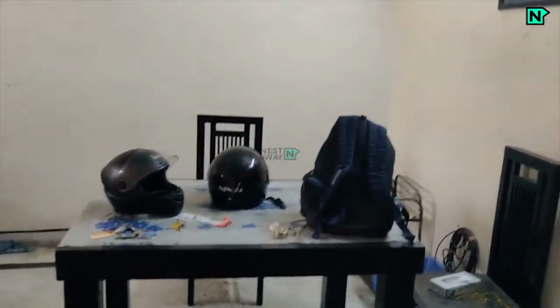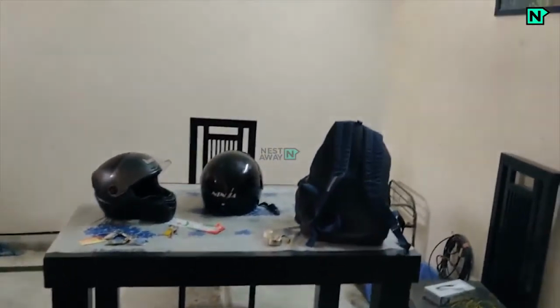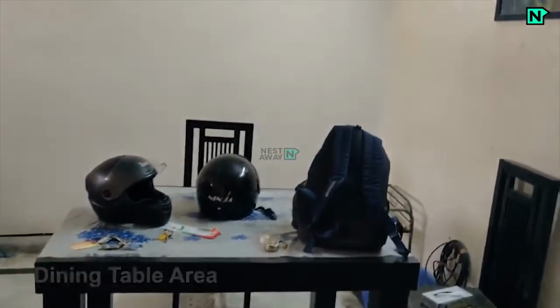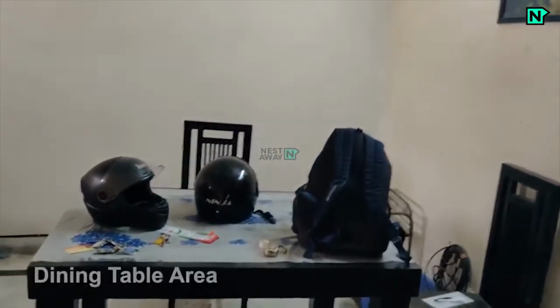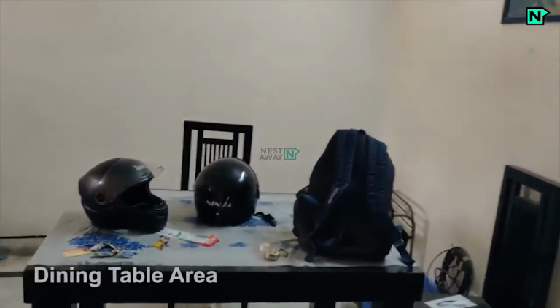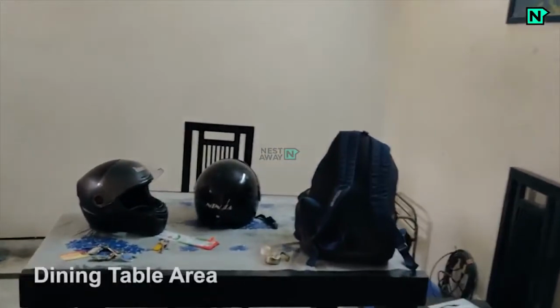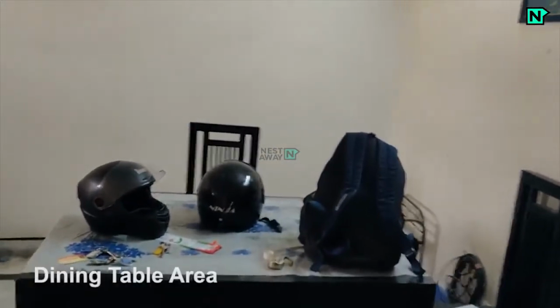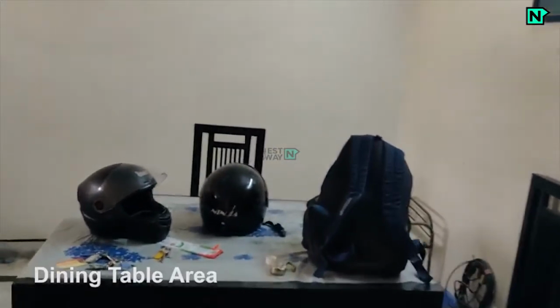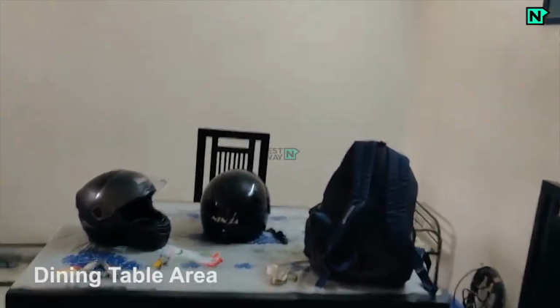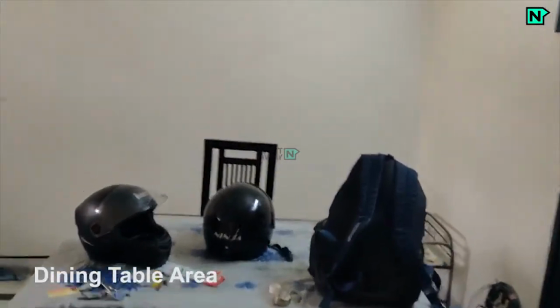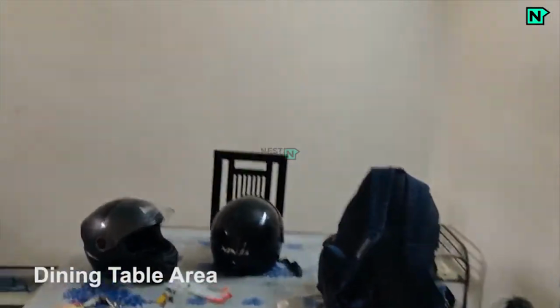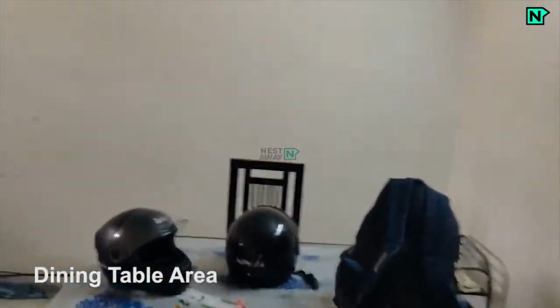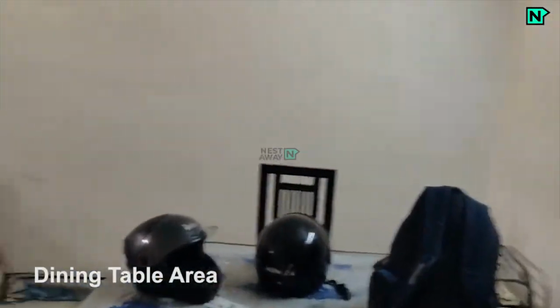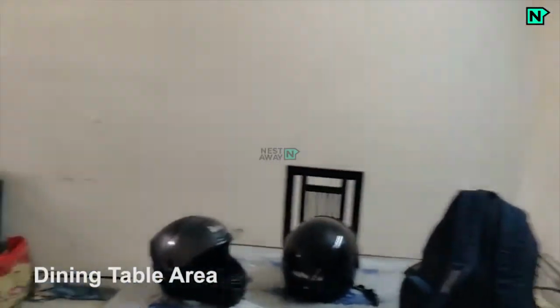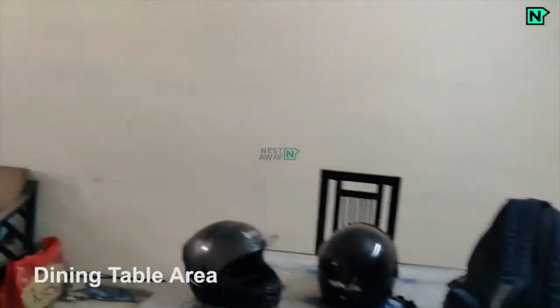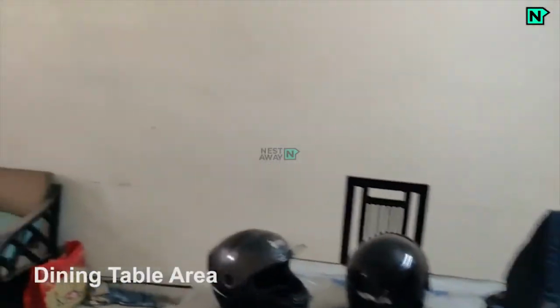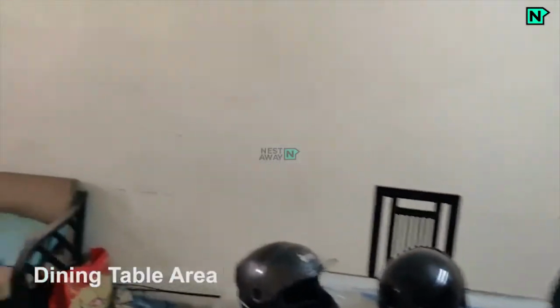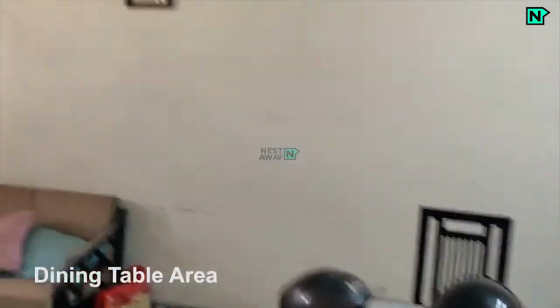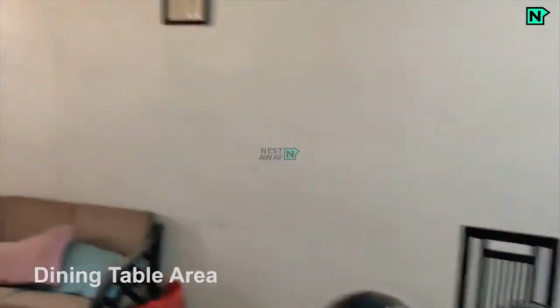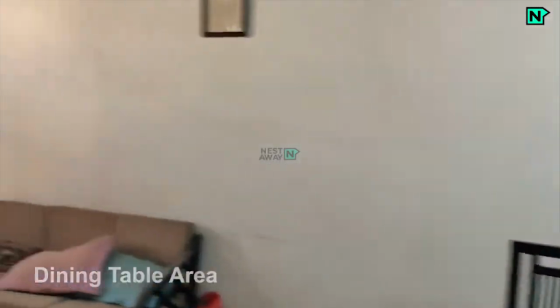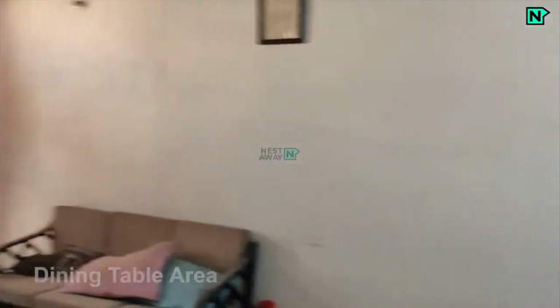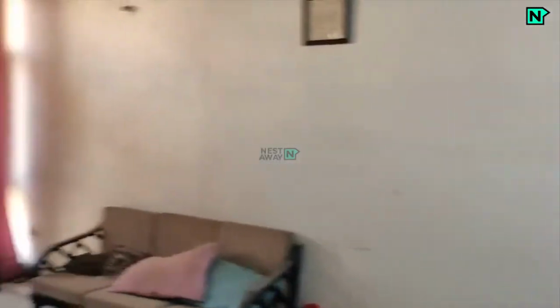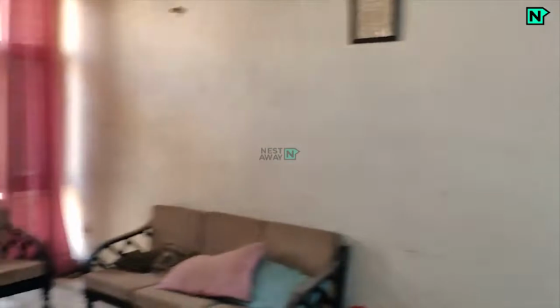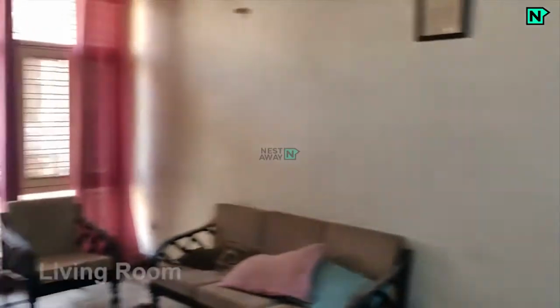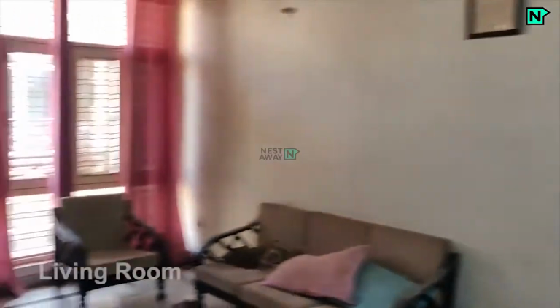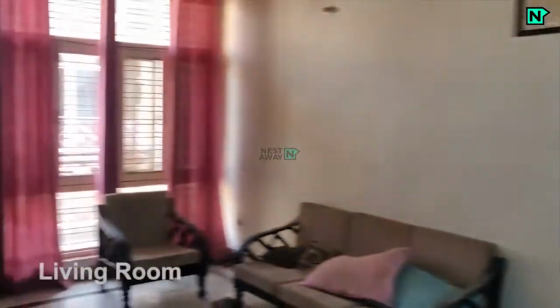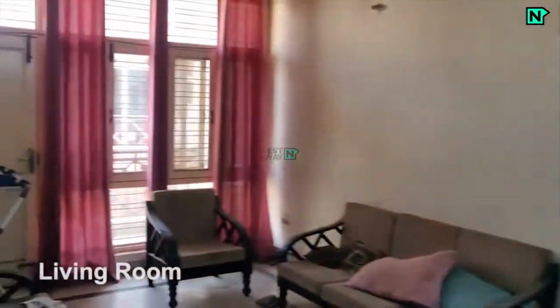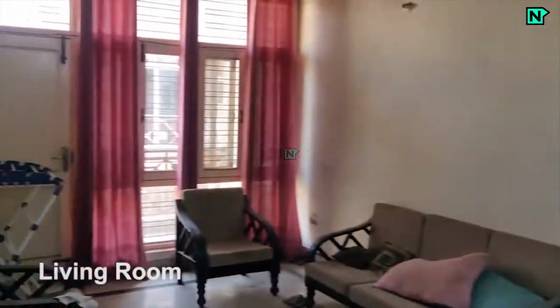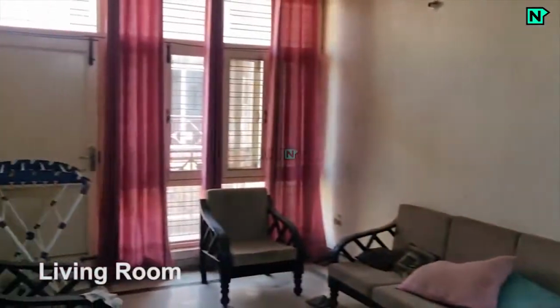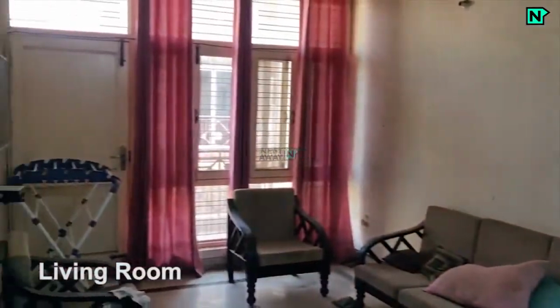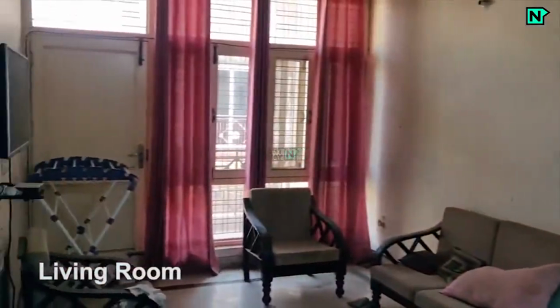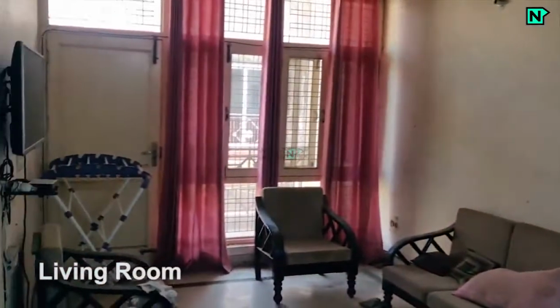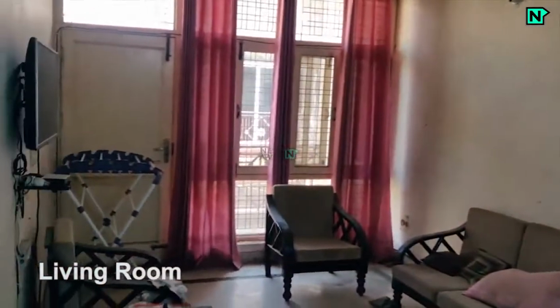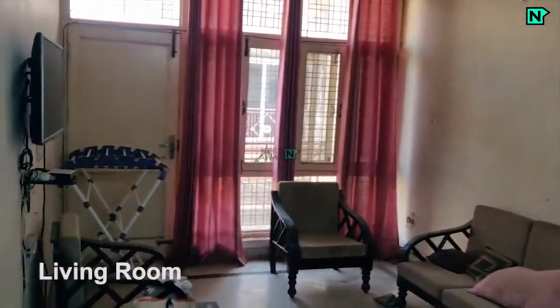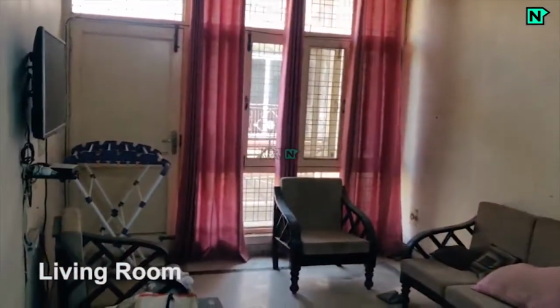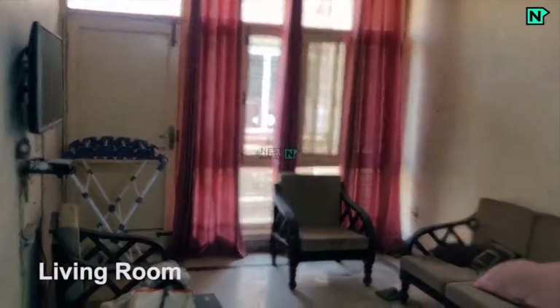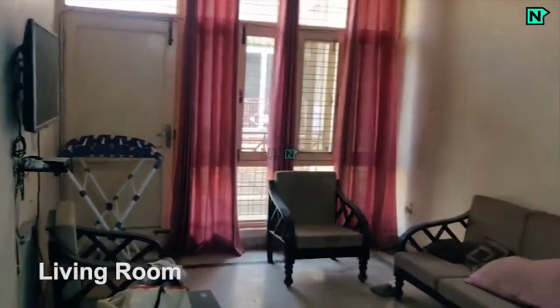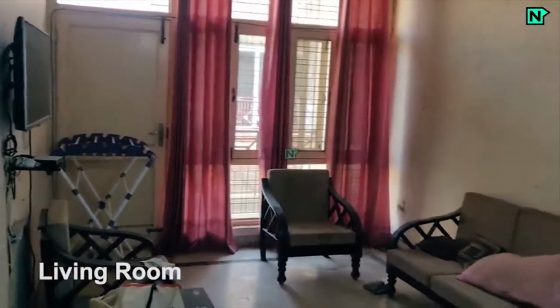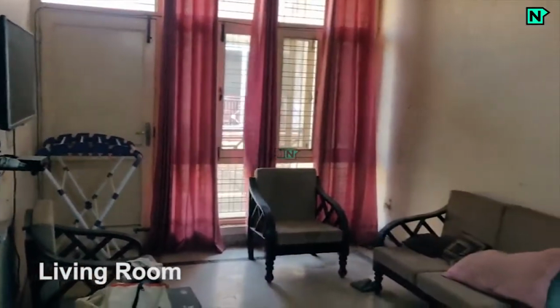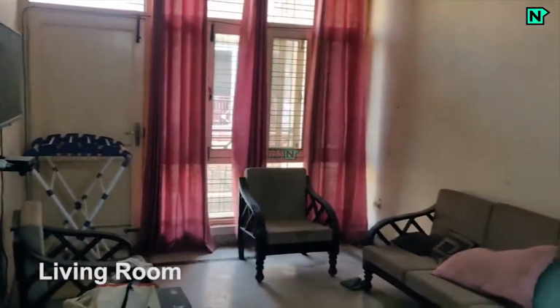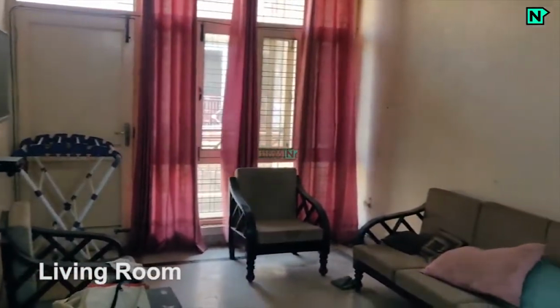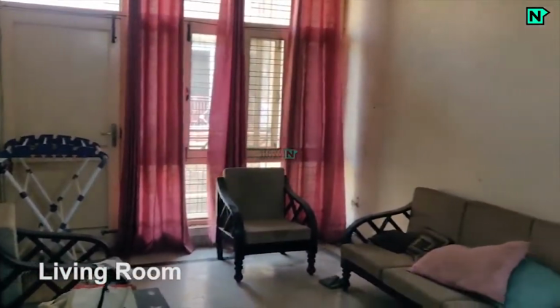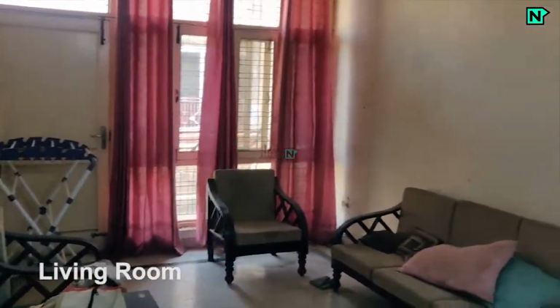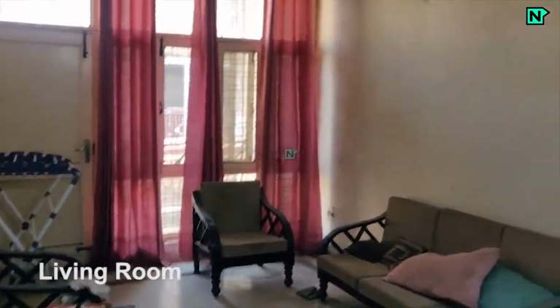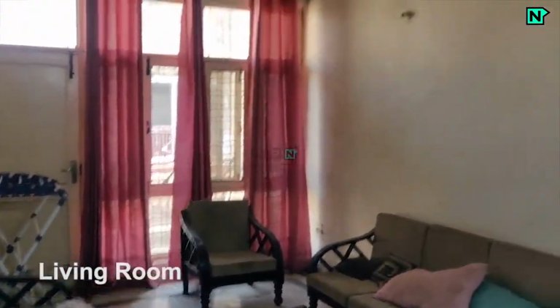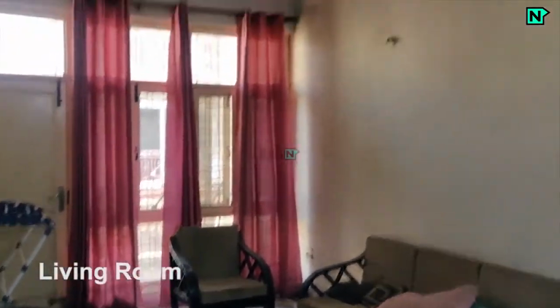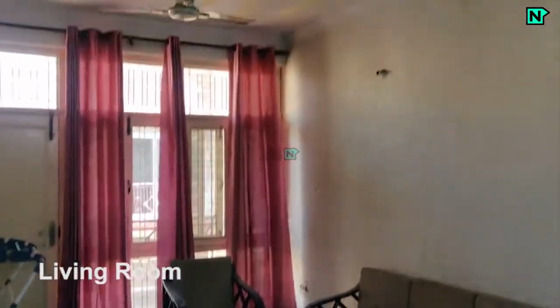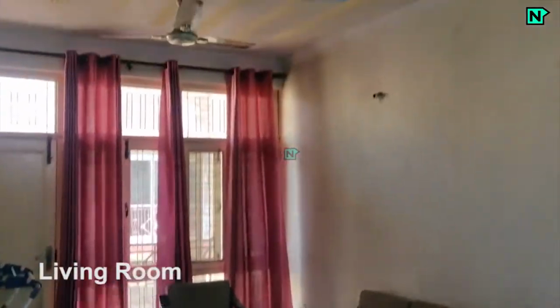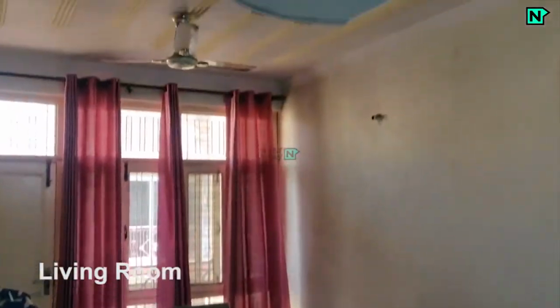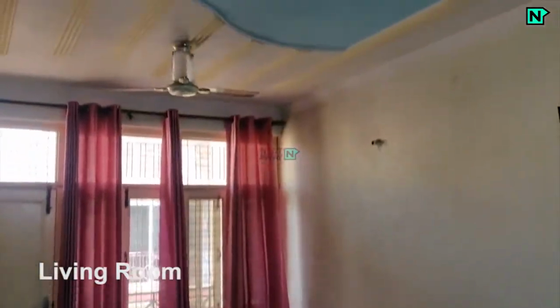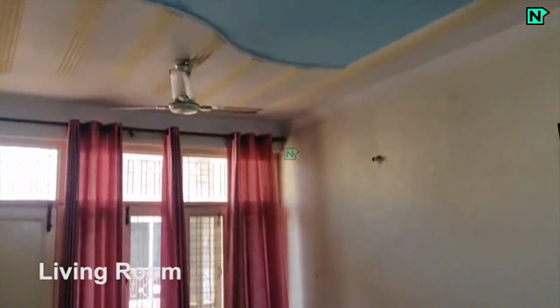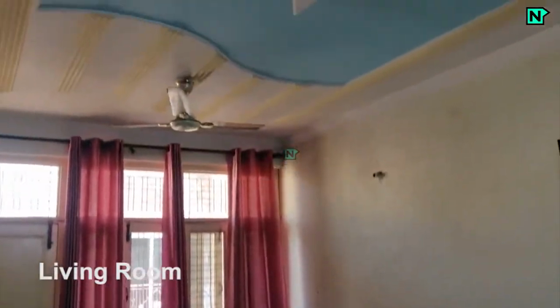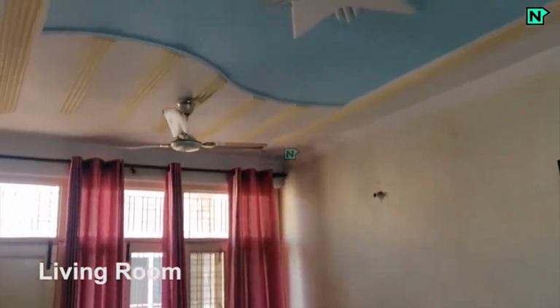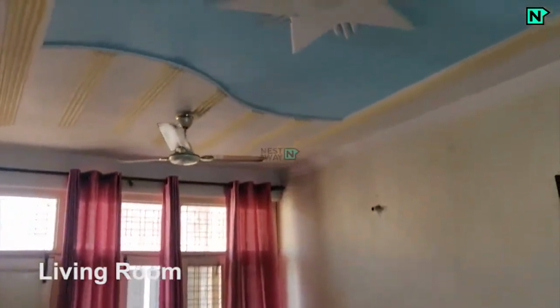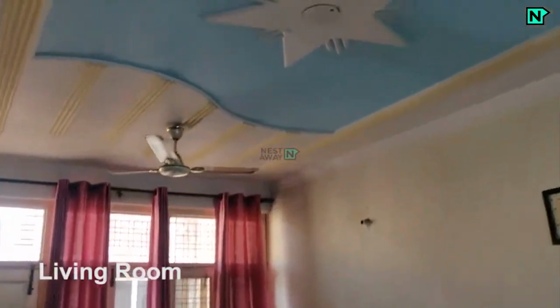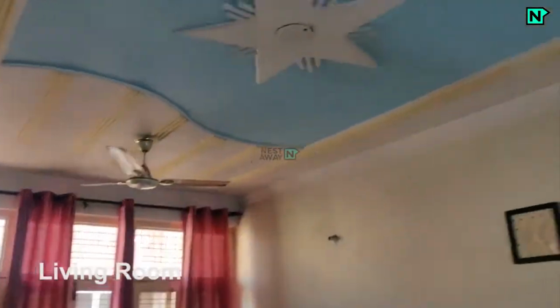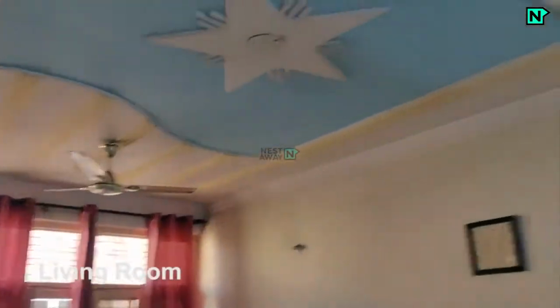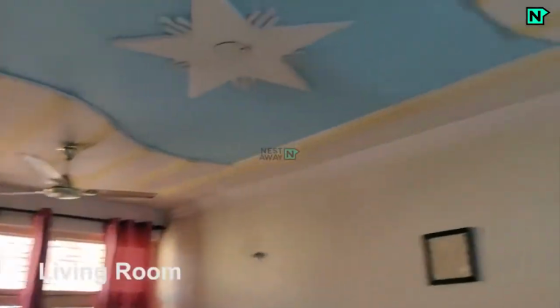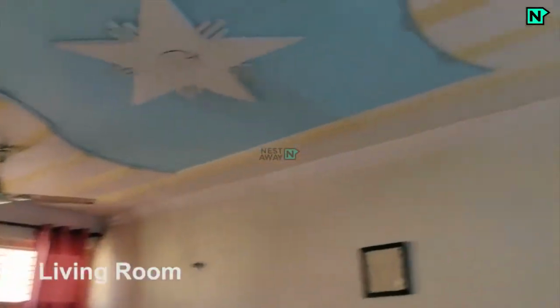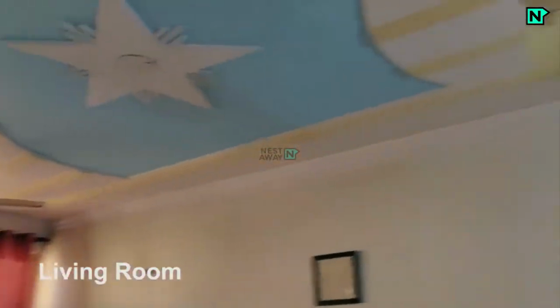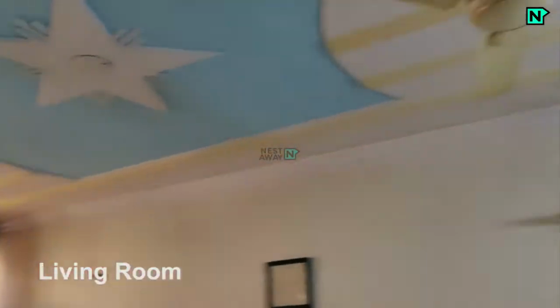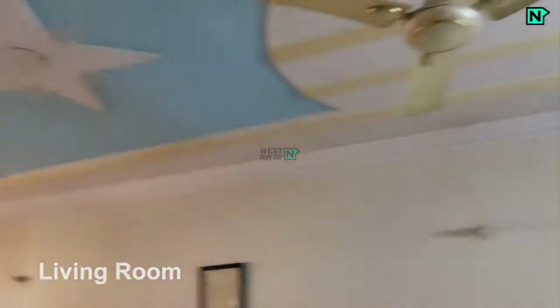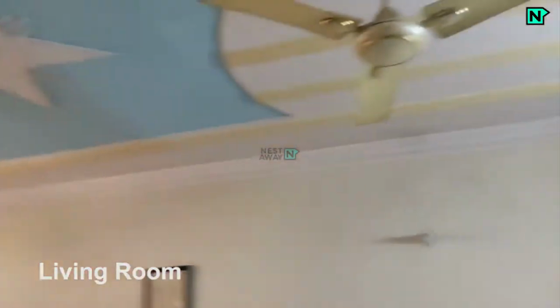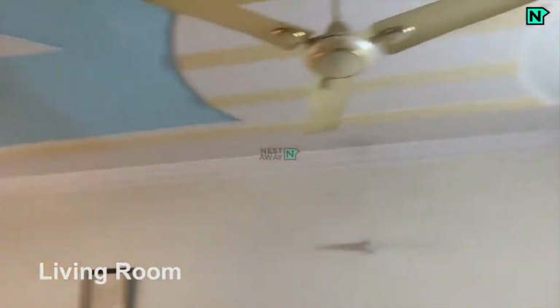Dining table. This is the living room. Sofa set, lights and fan available.